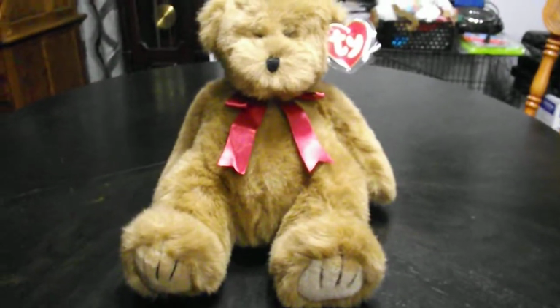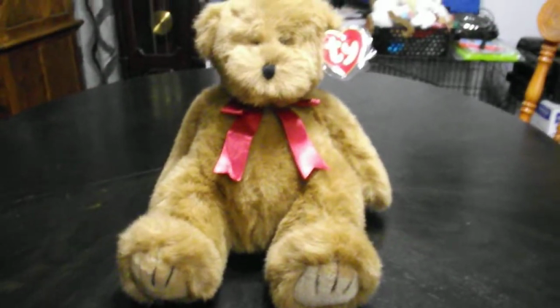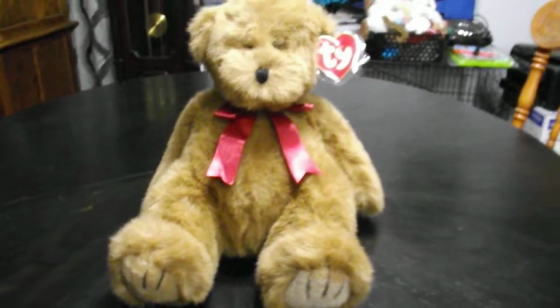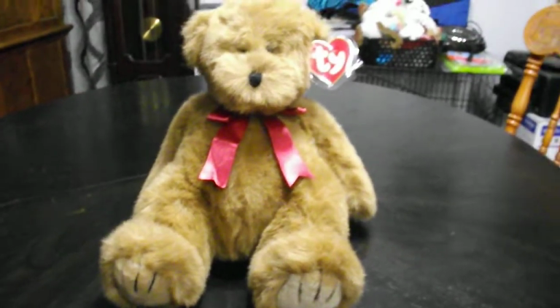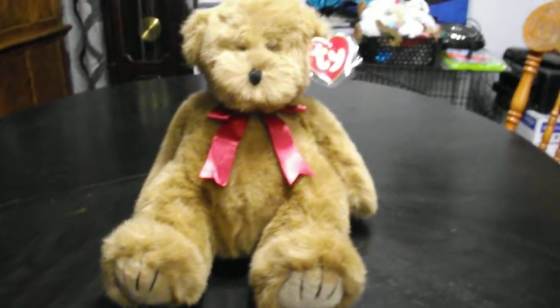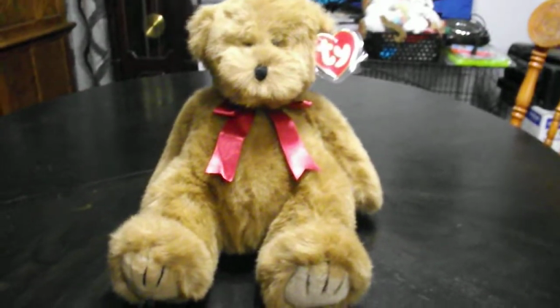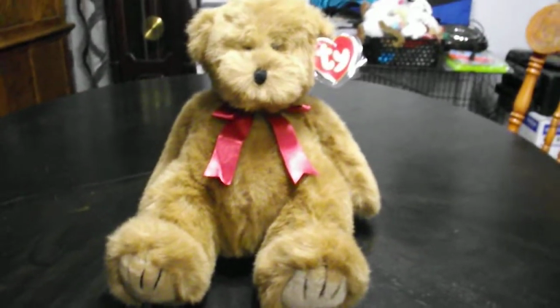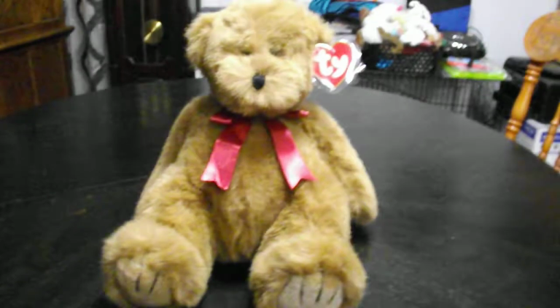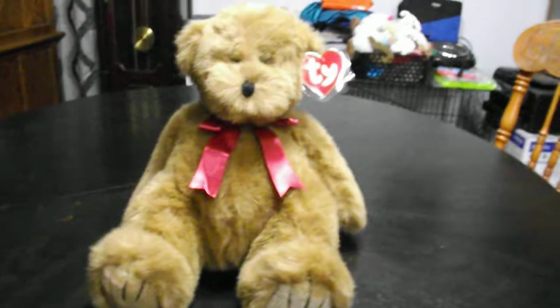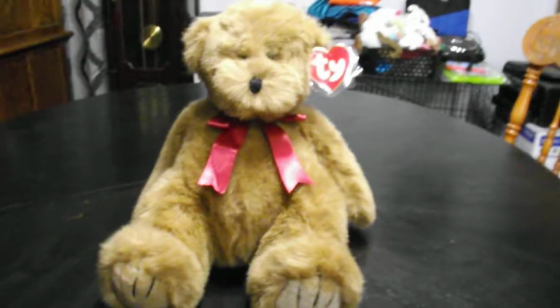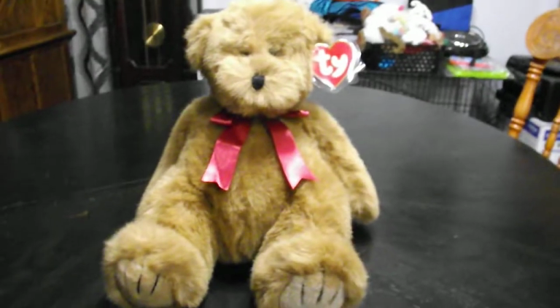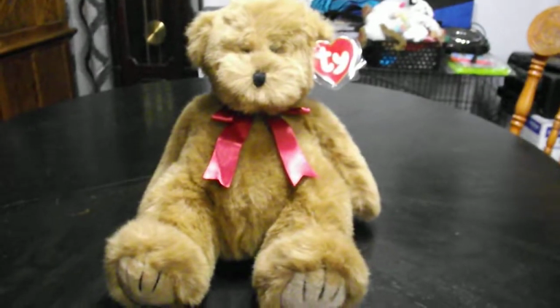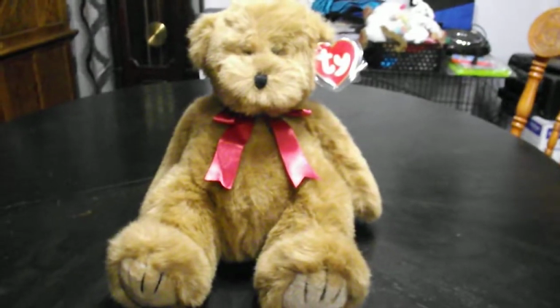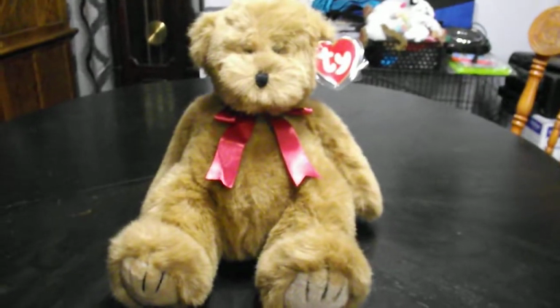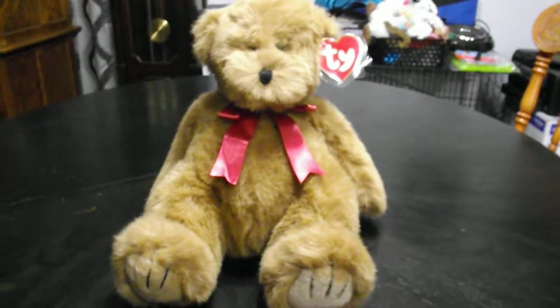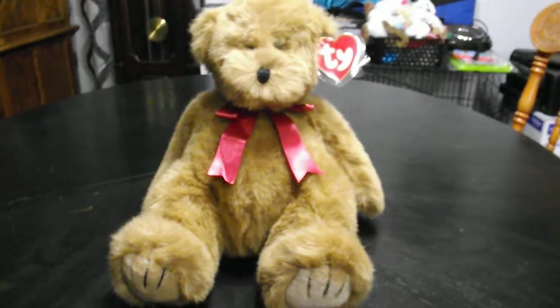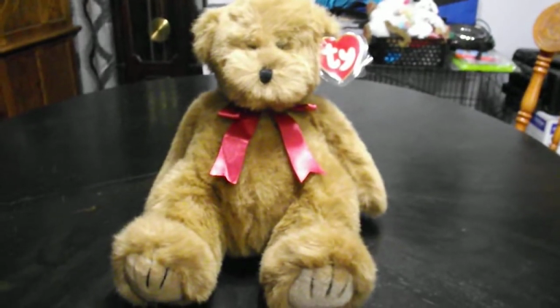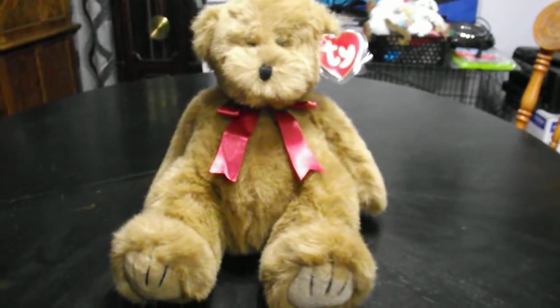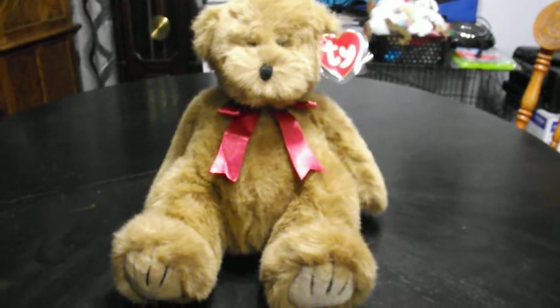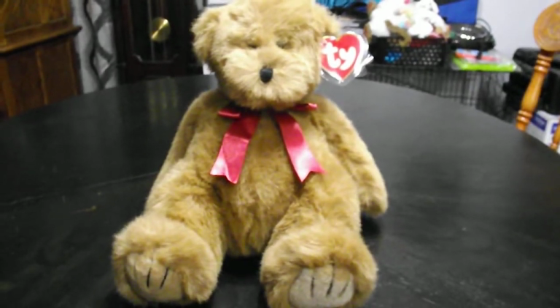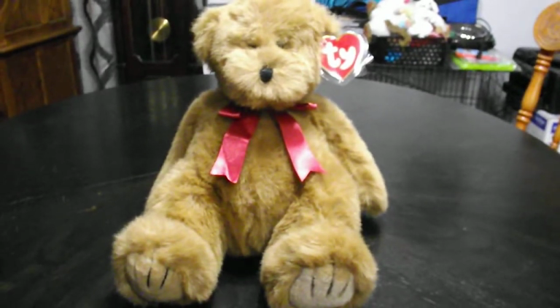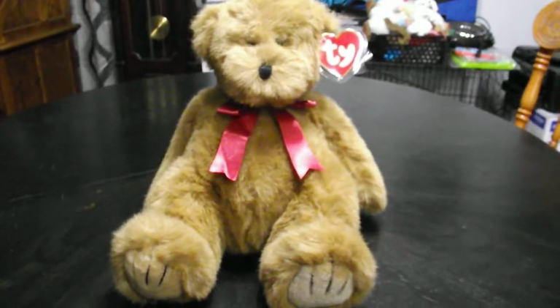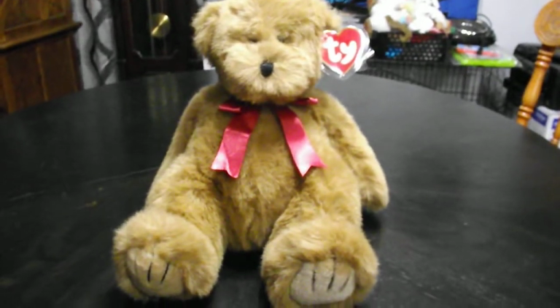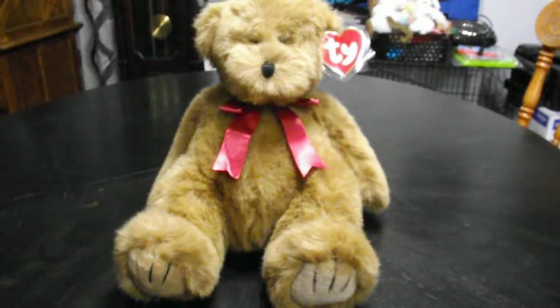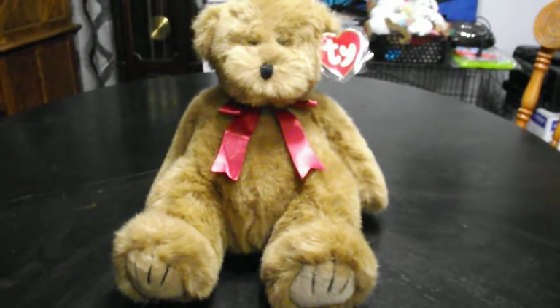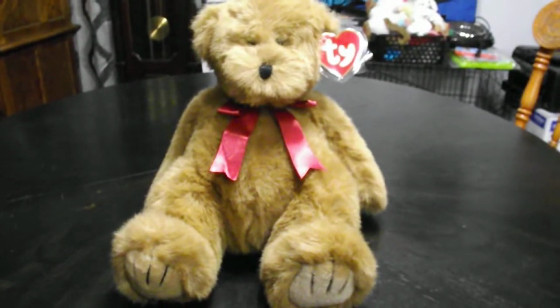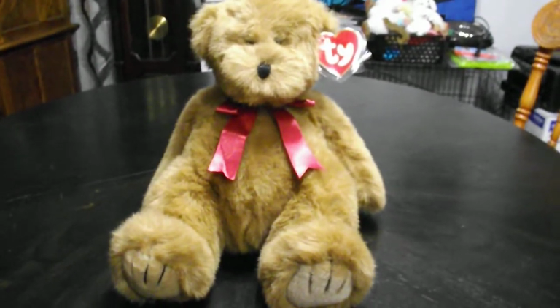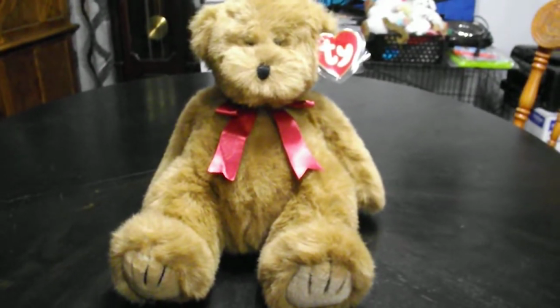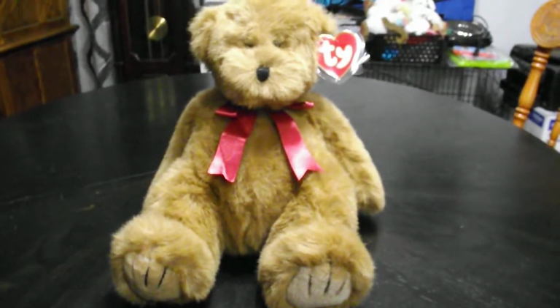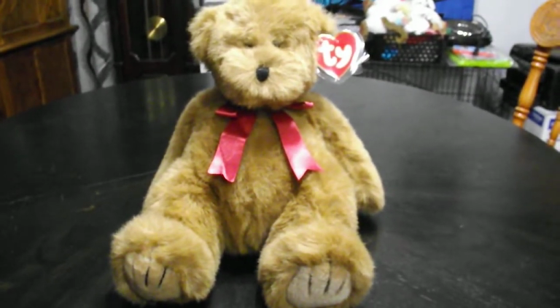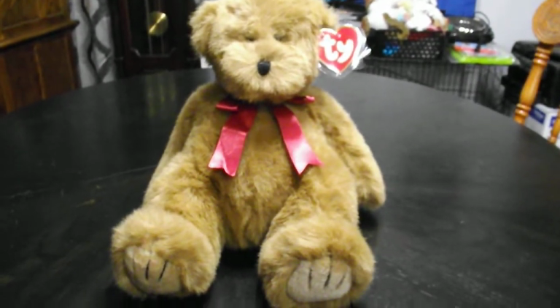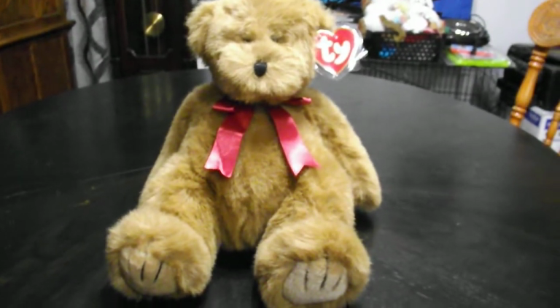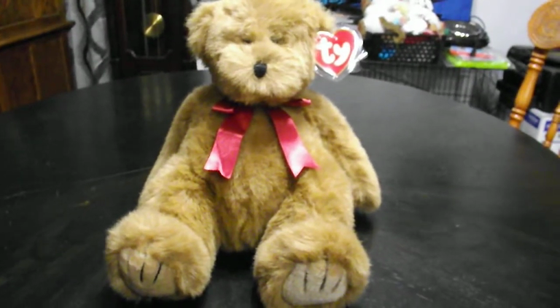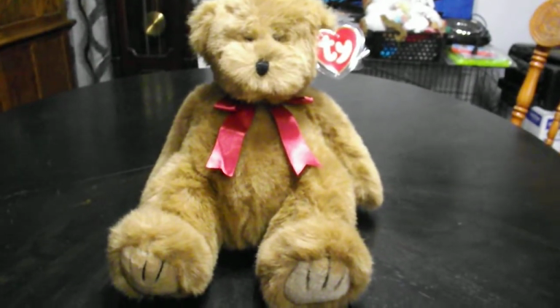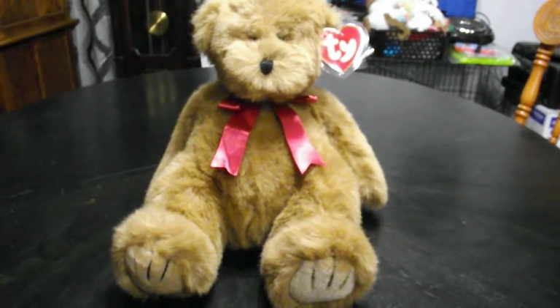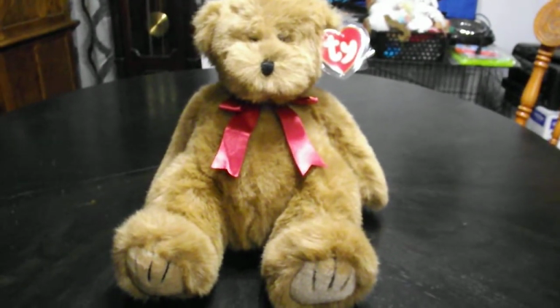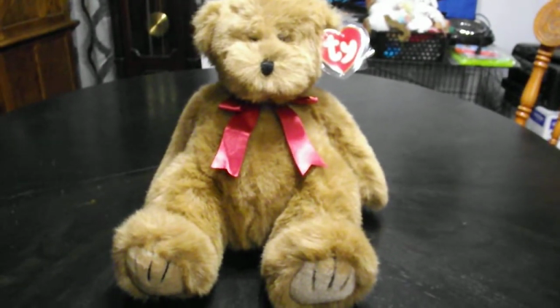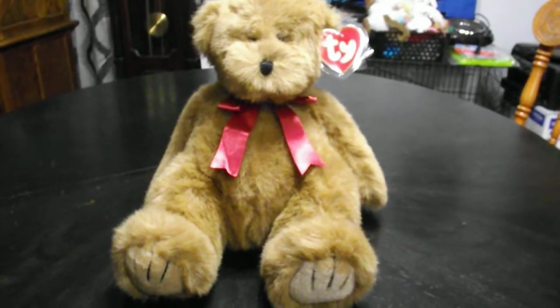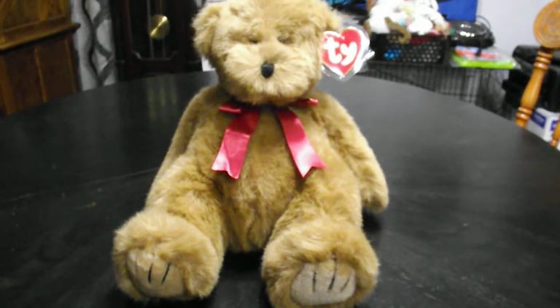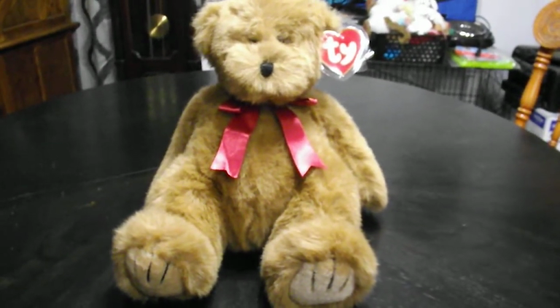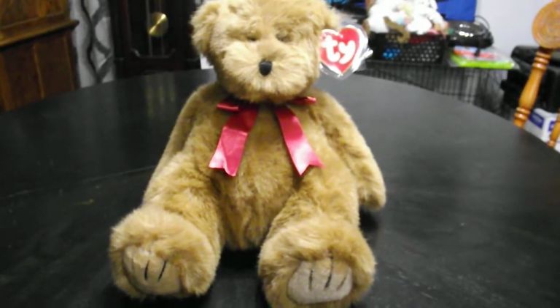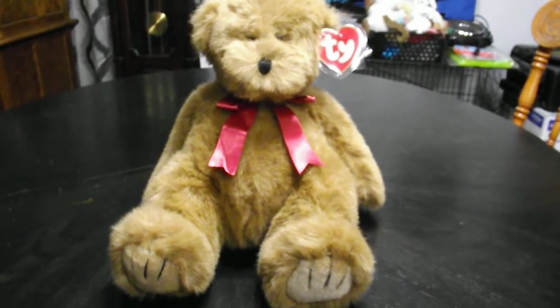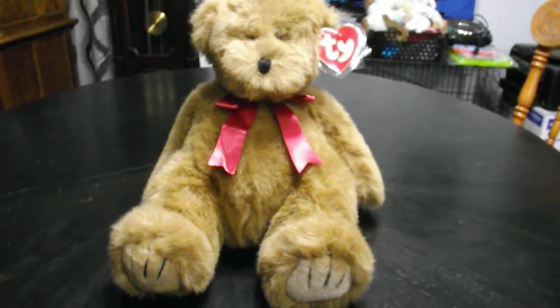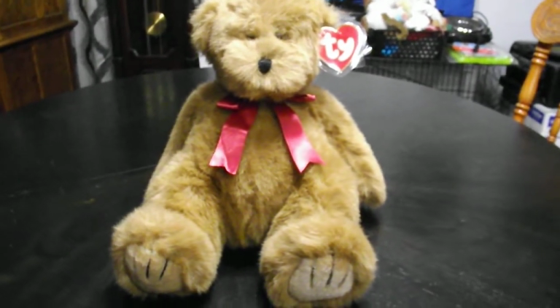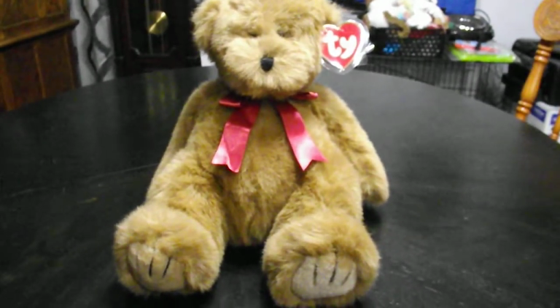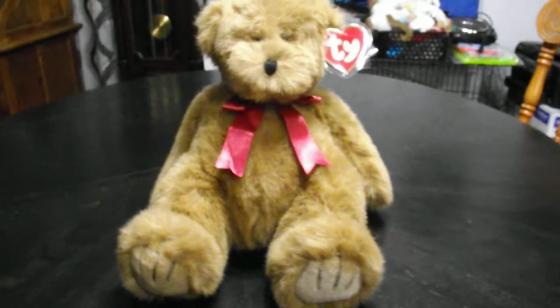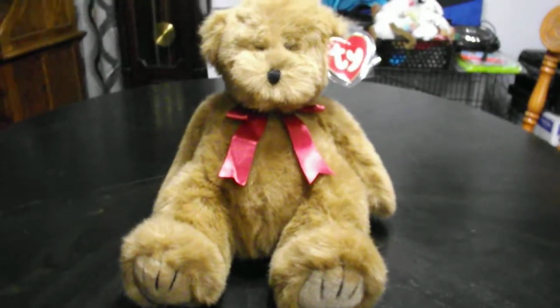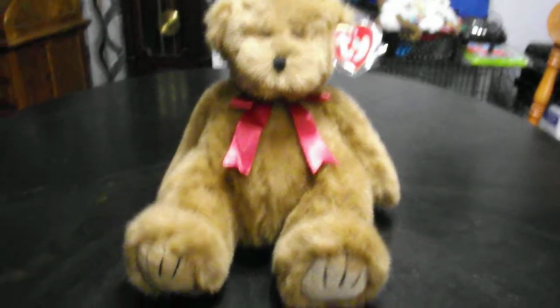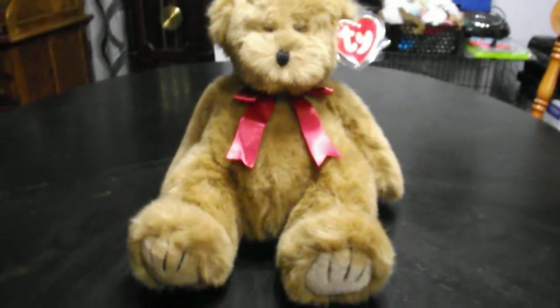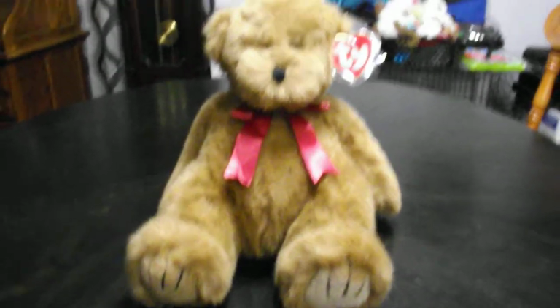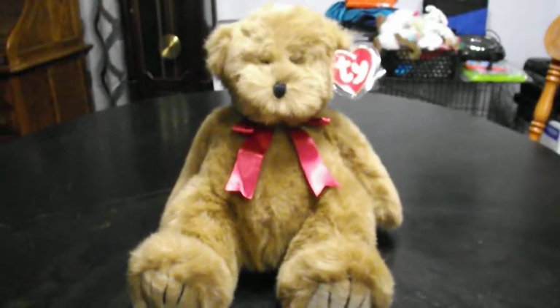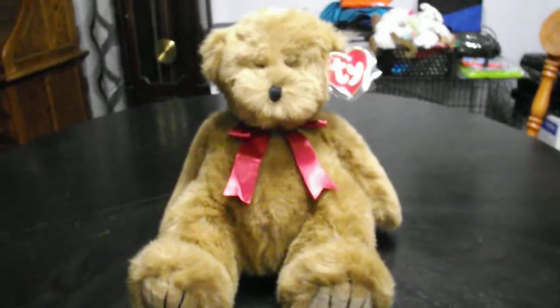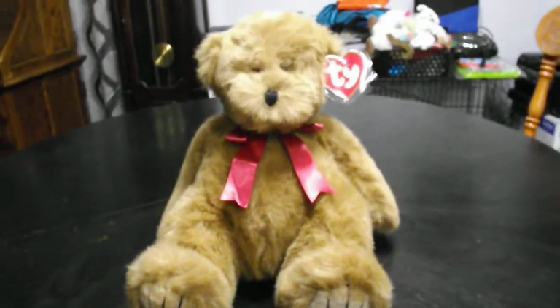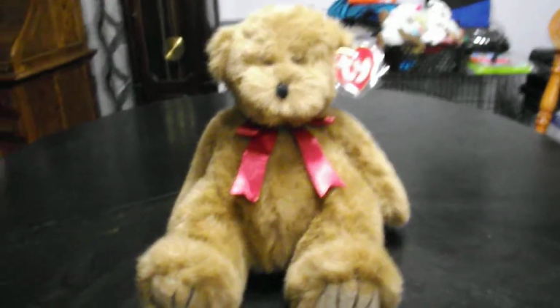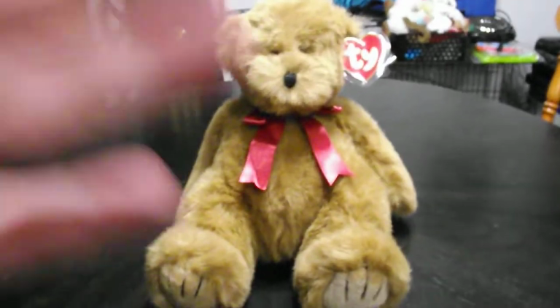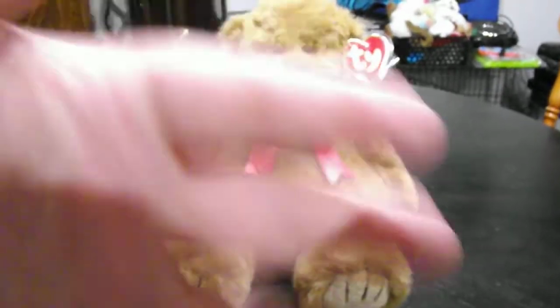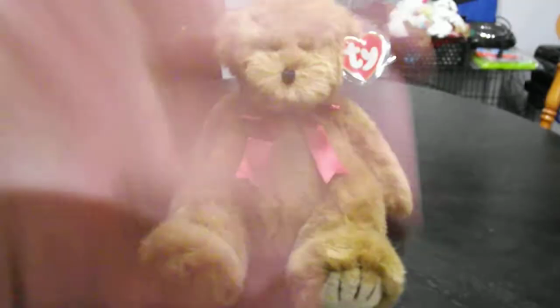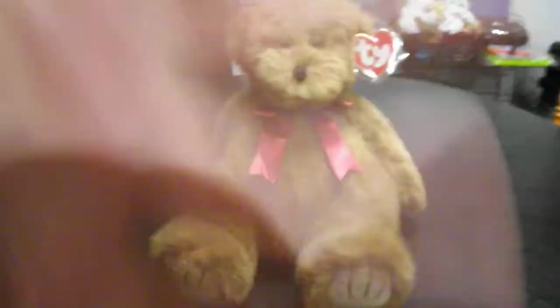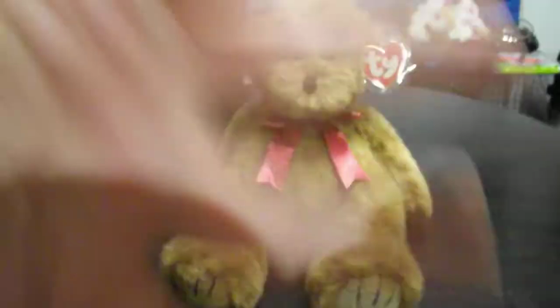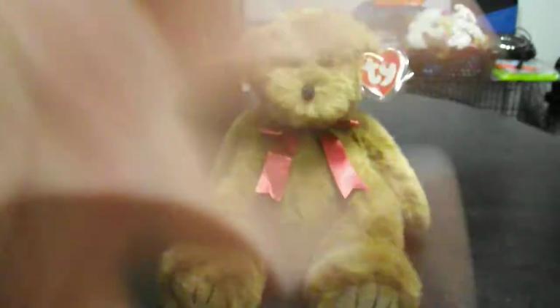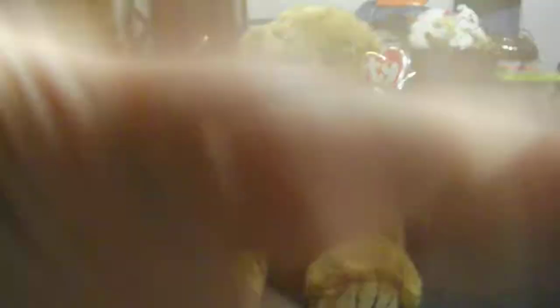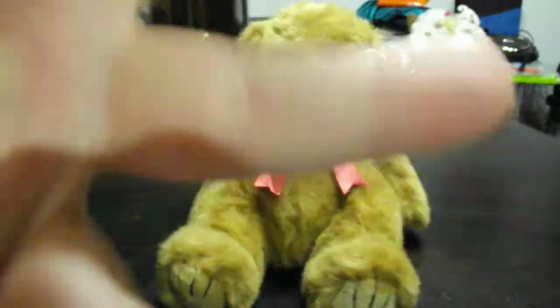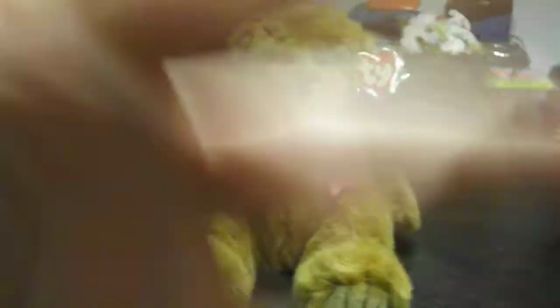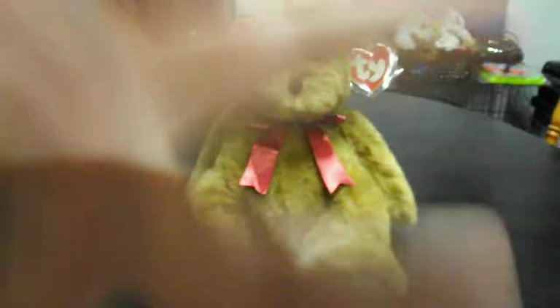Brown Dumpling the Bear plush from 1995. Alright, guys. Bye.